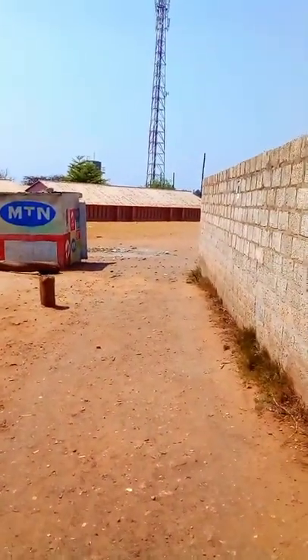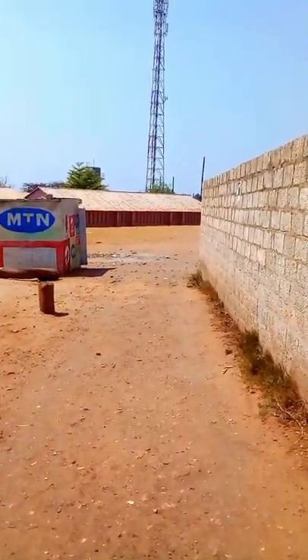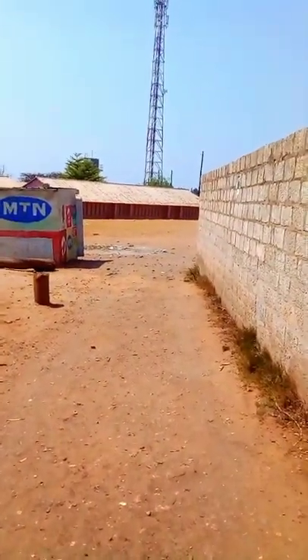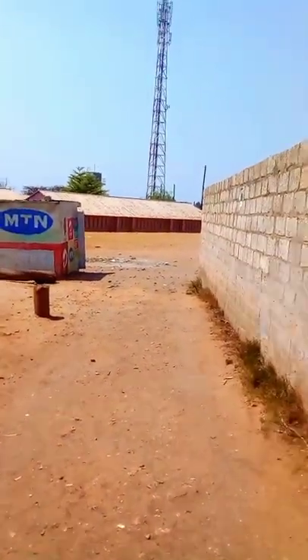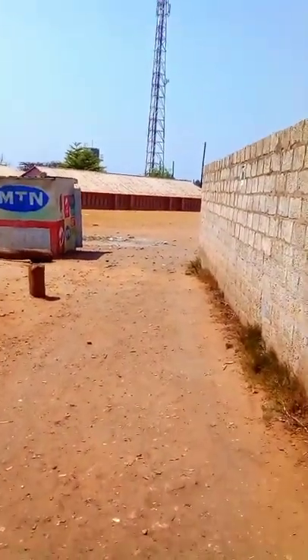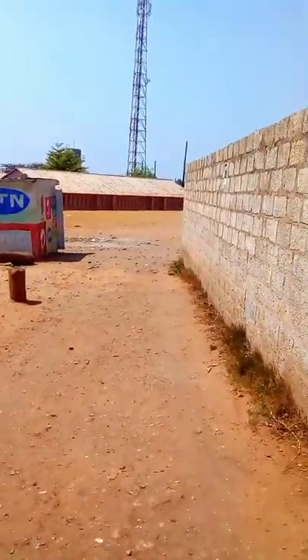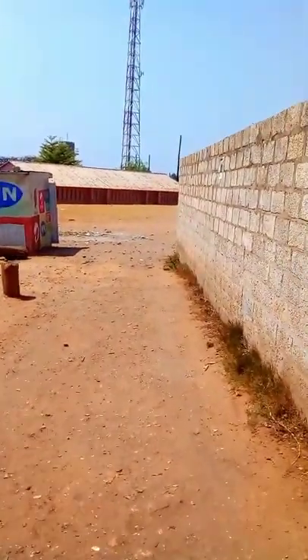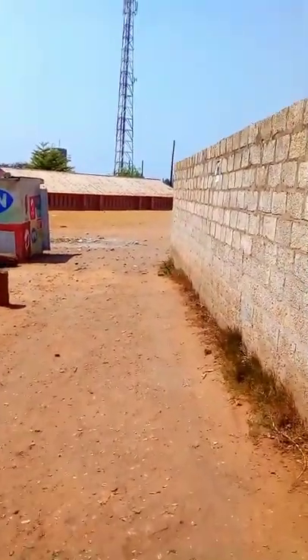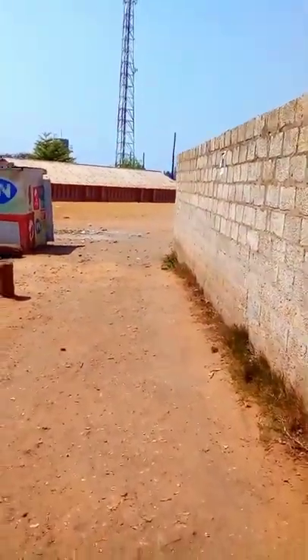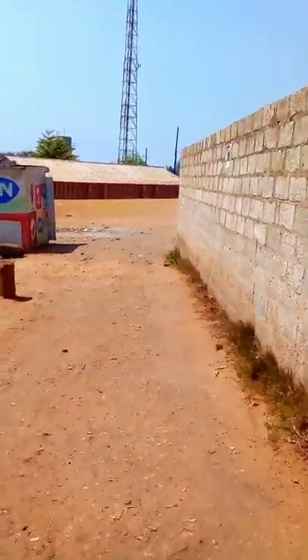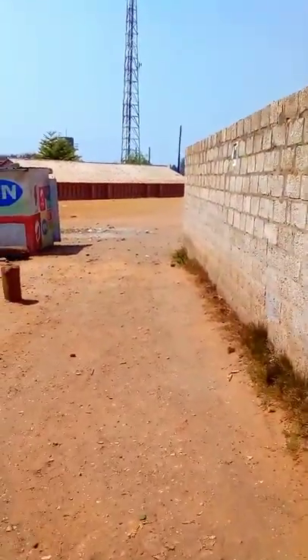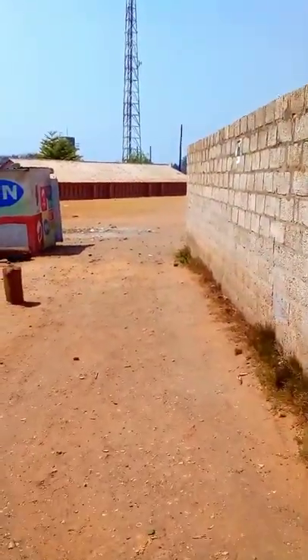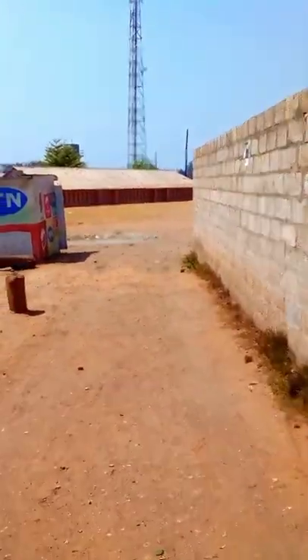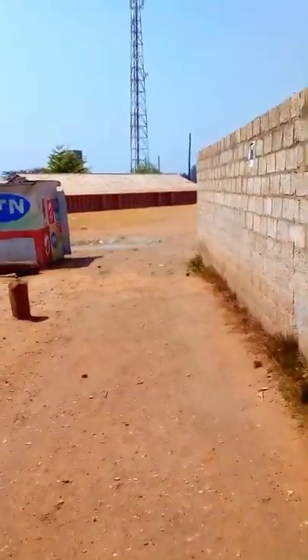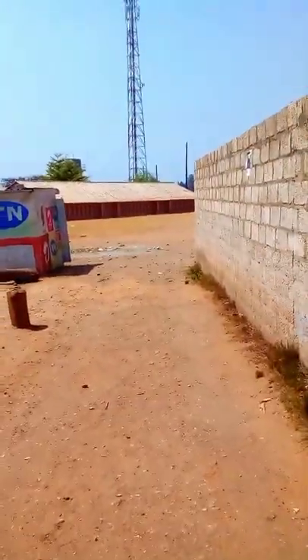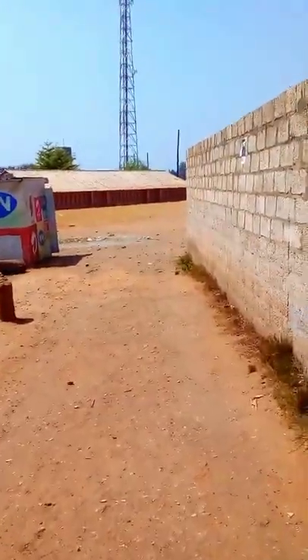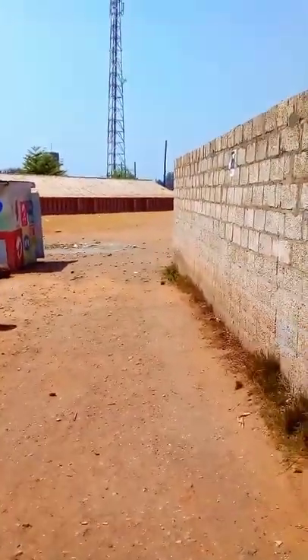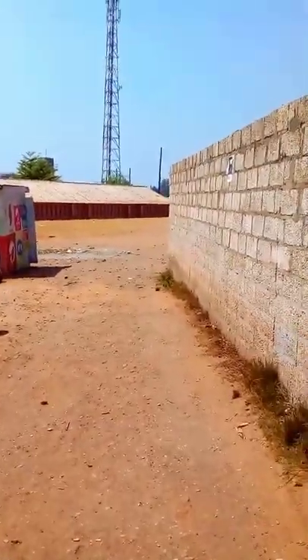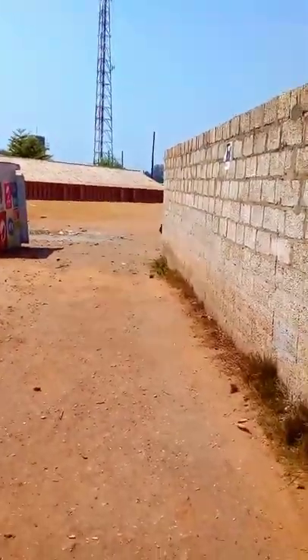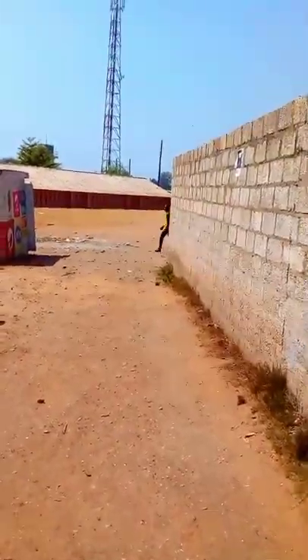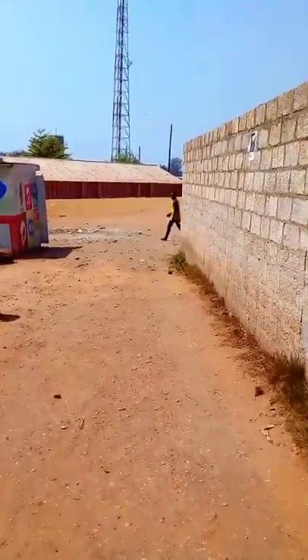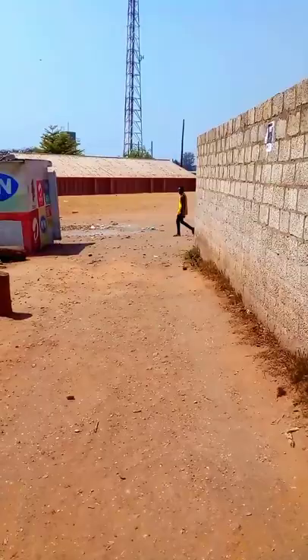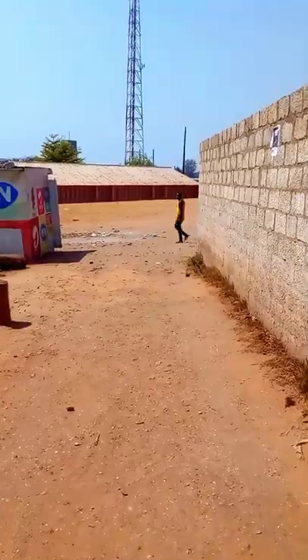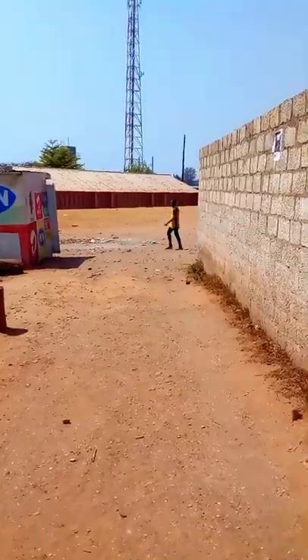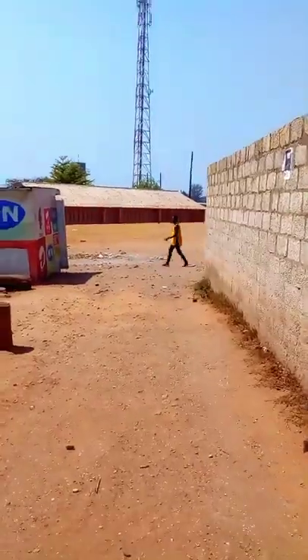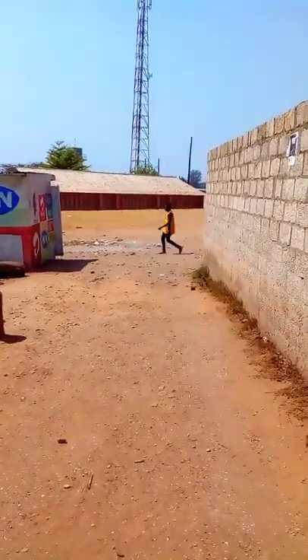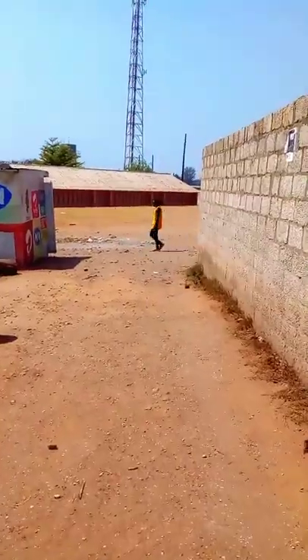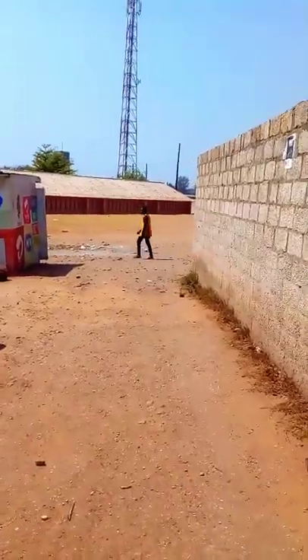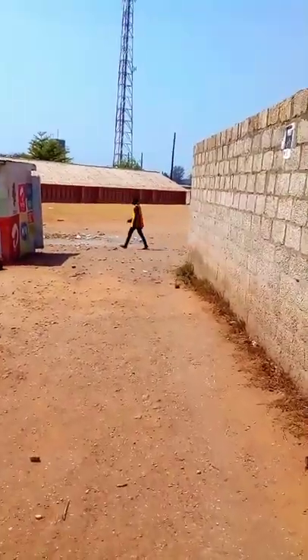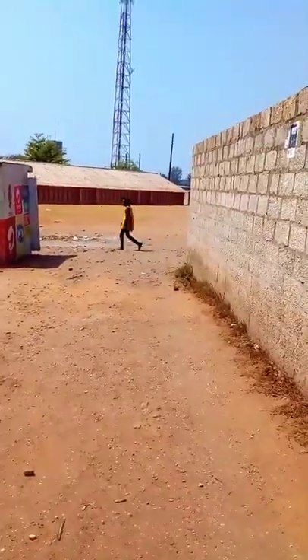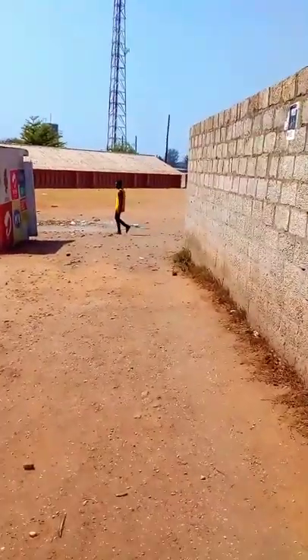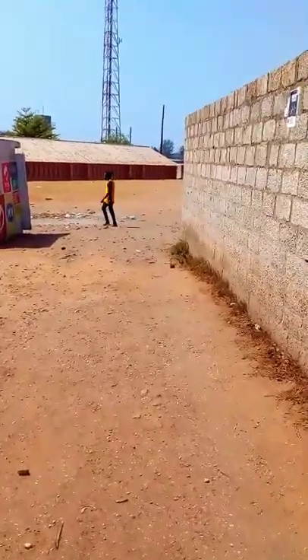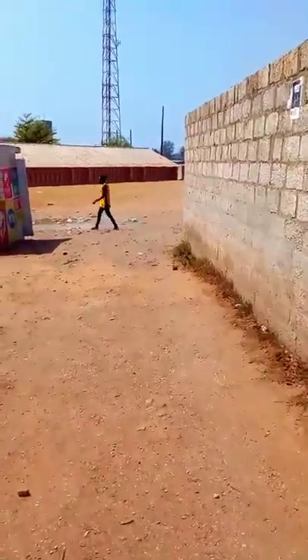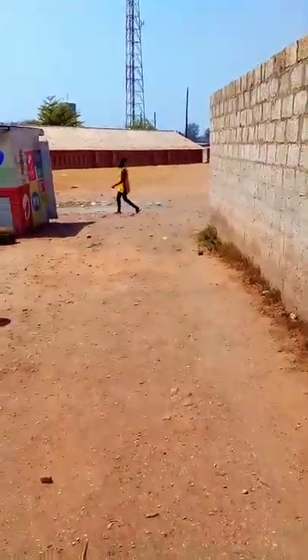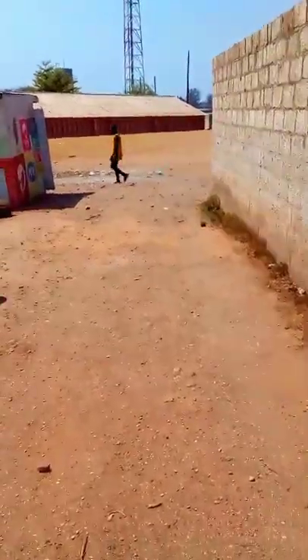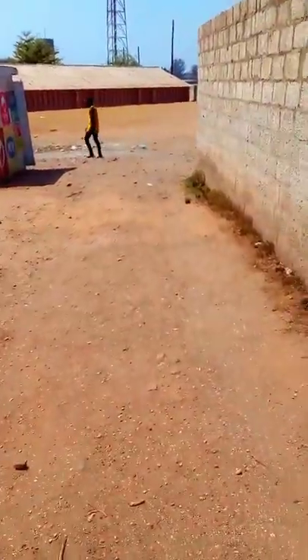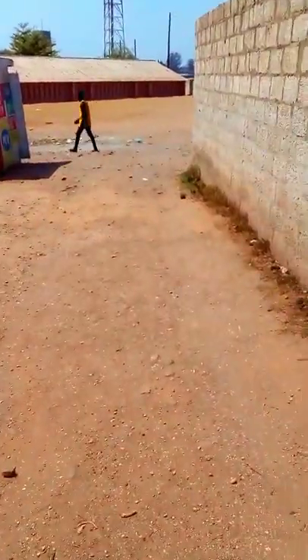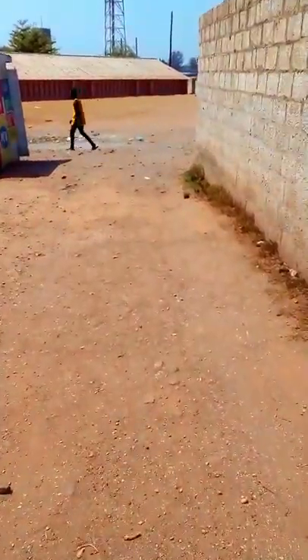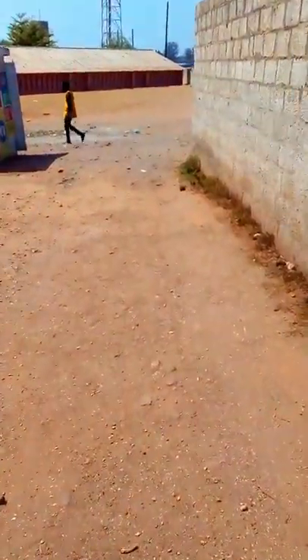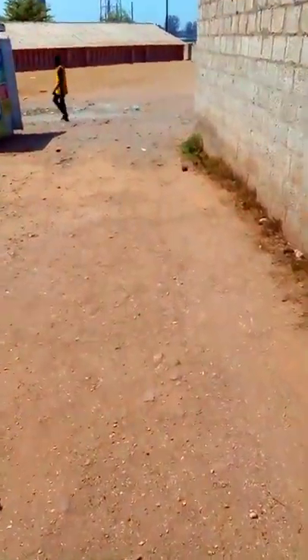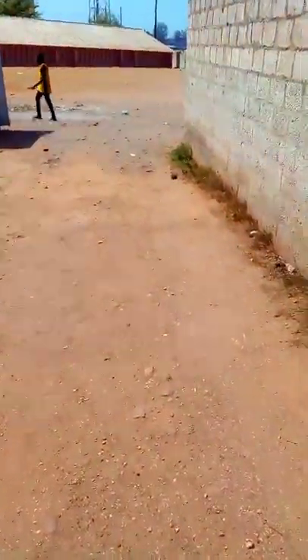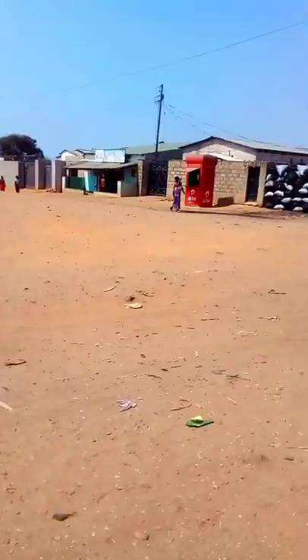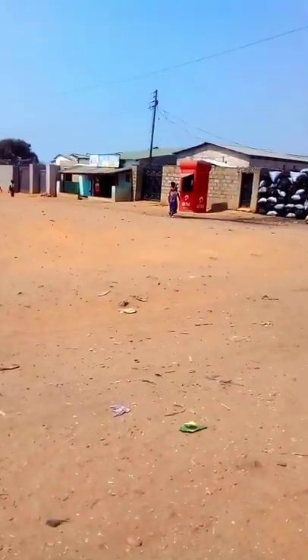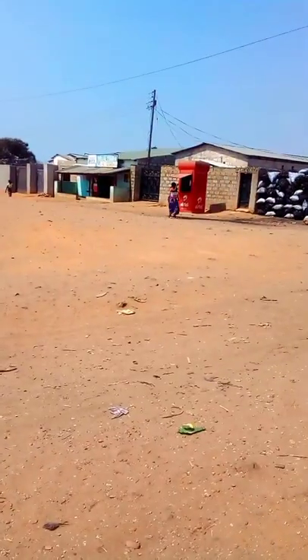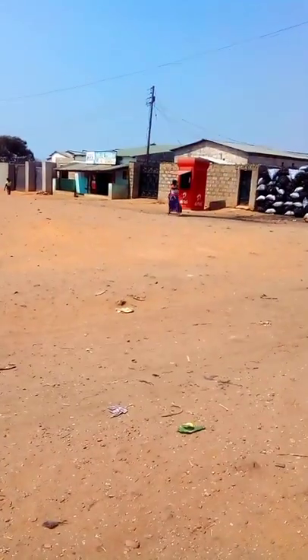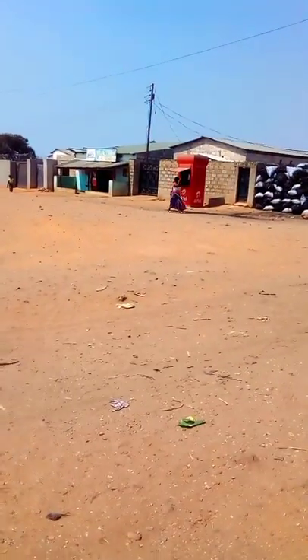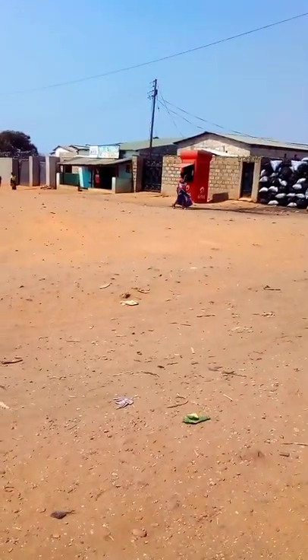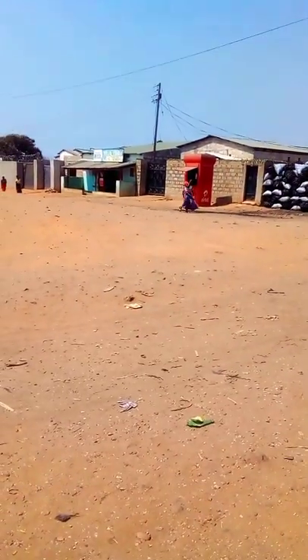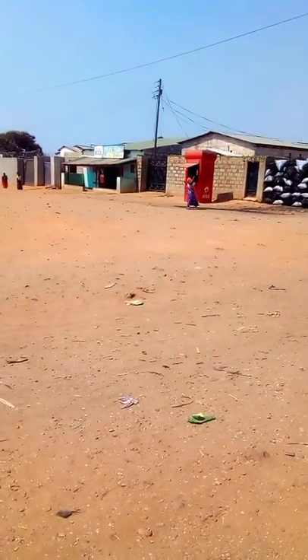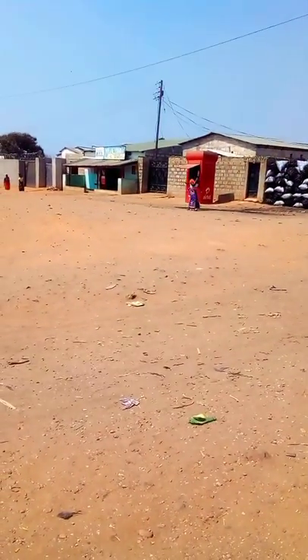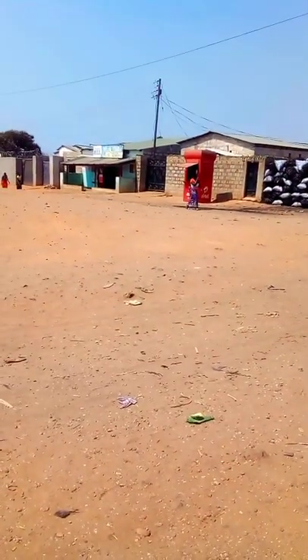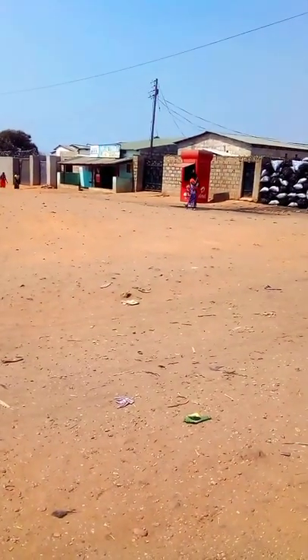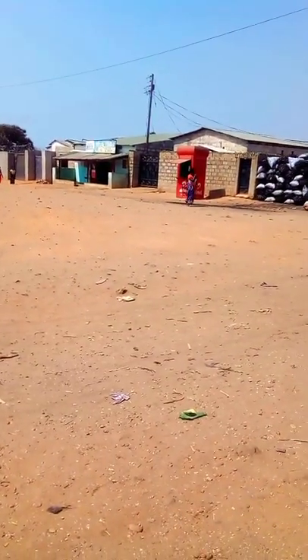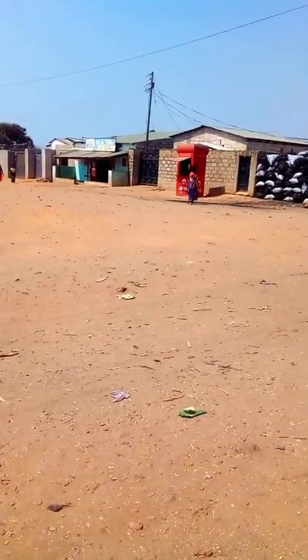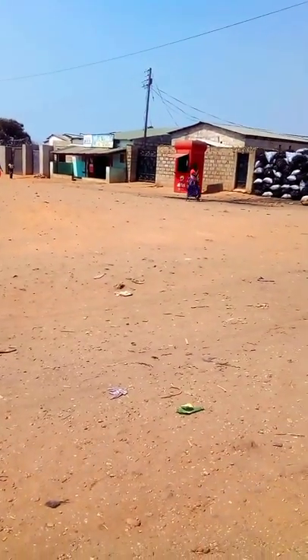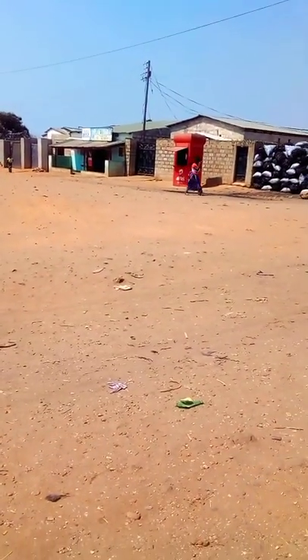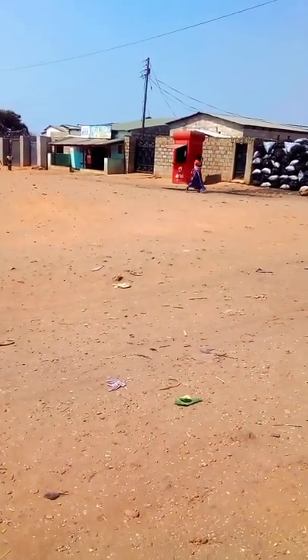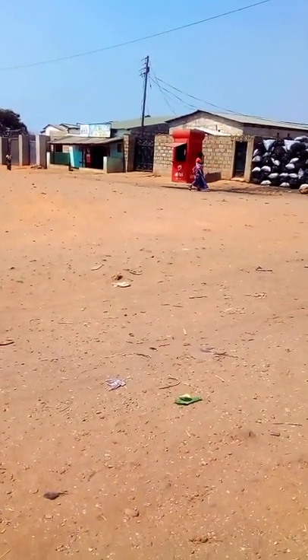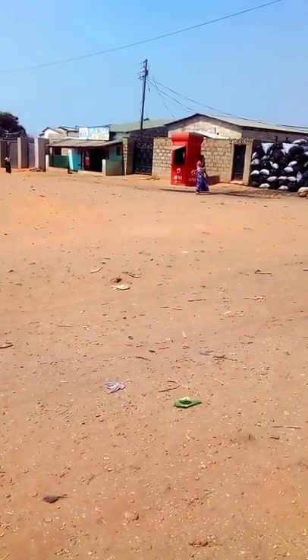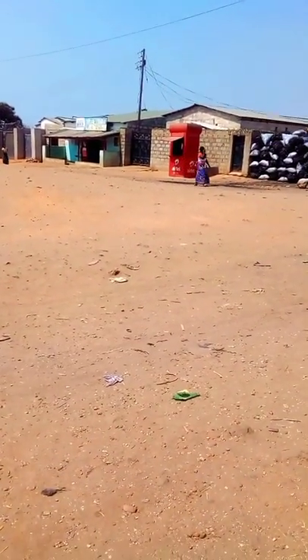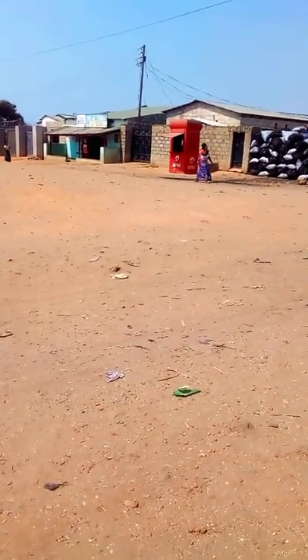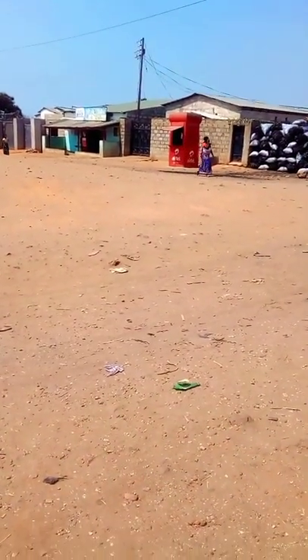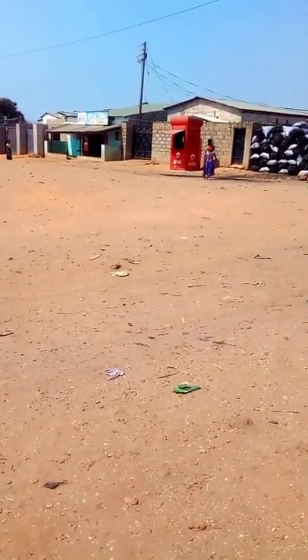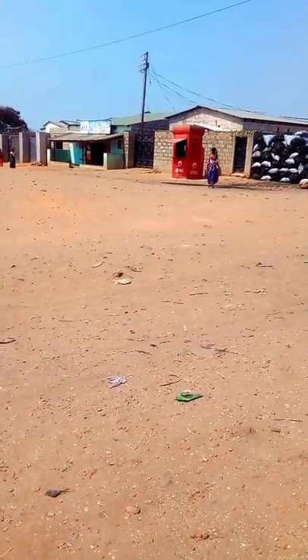These are the well-maintained roads. Even in rainy season, we have no problem with these roads. You can use any car to pass through these roads.